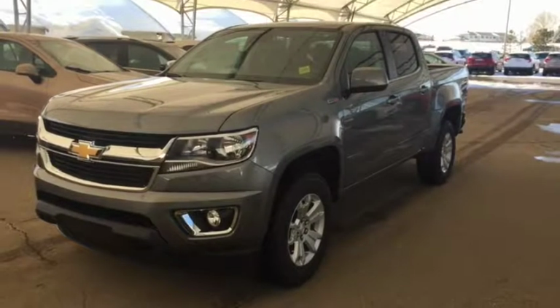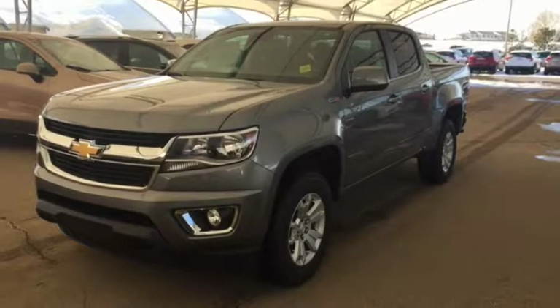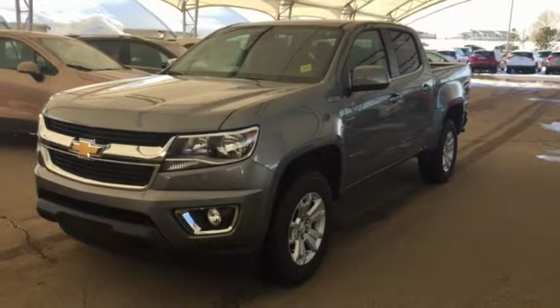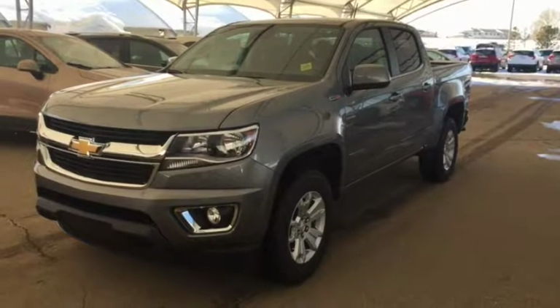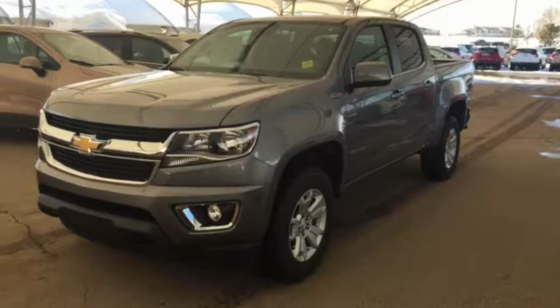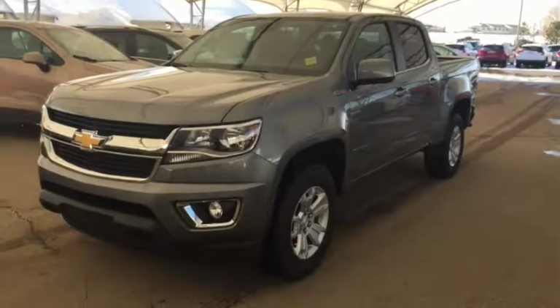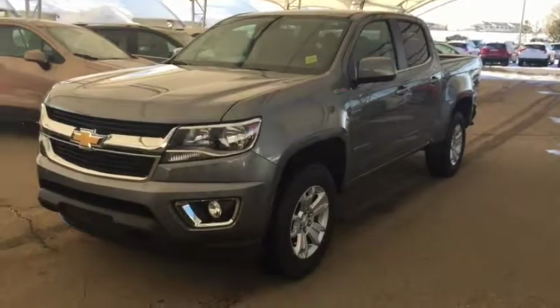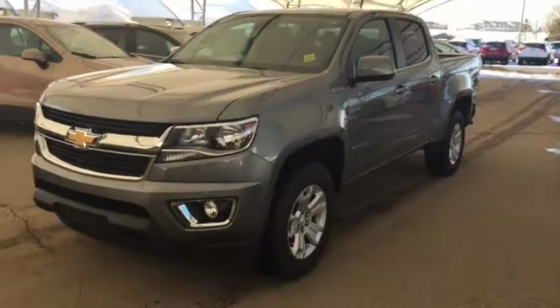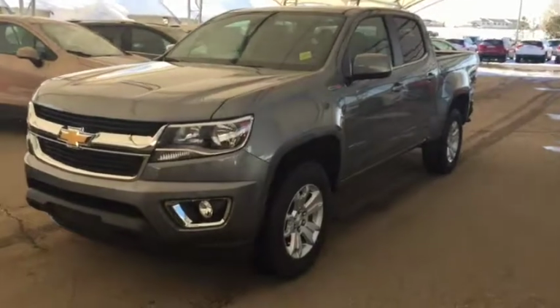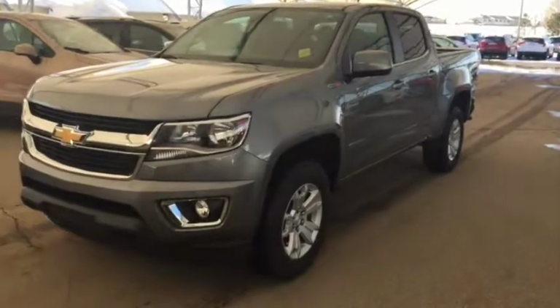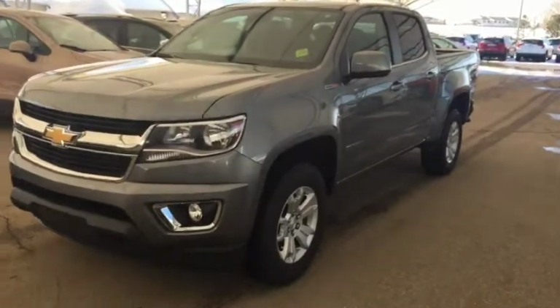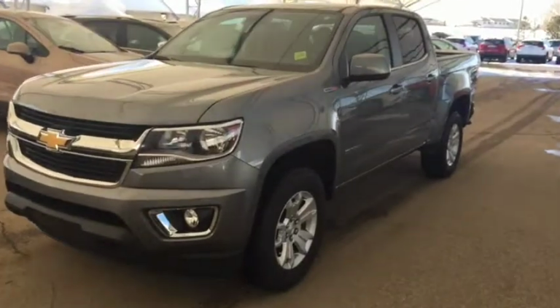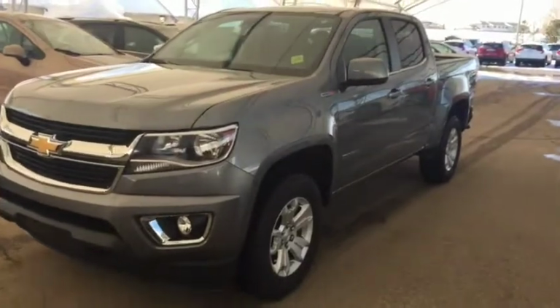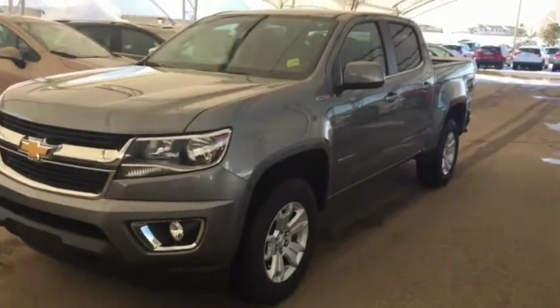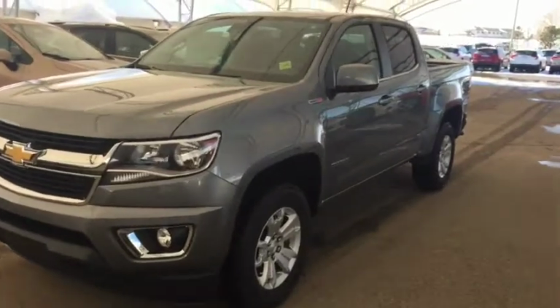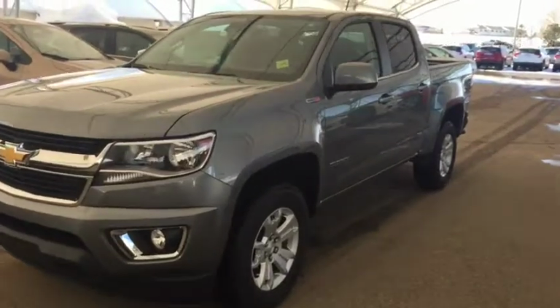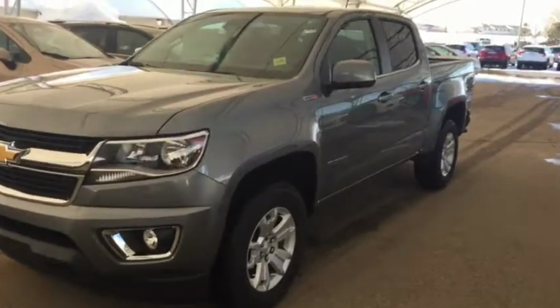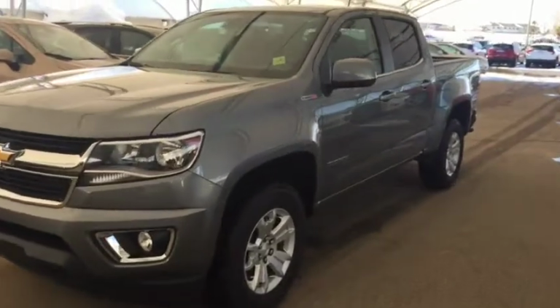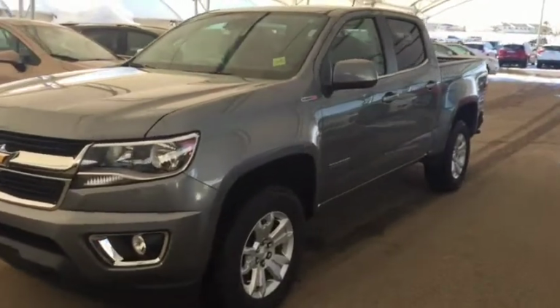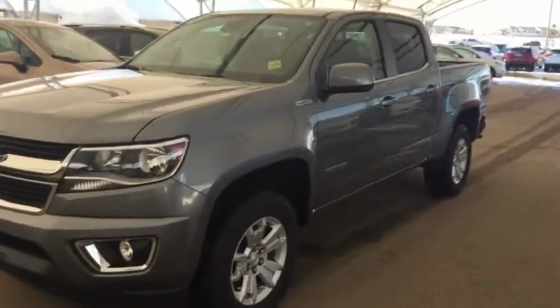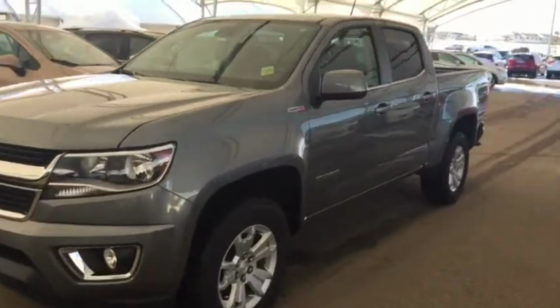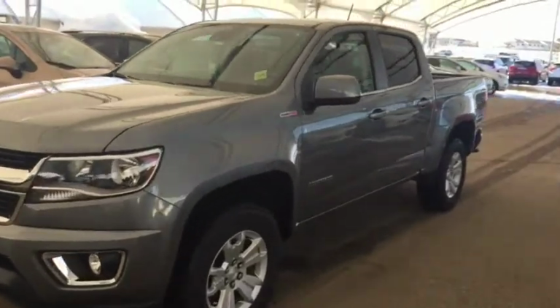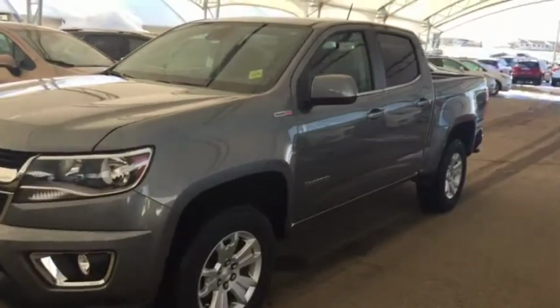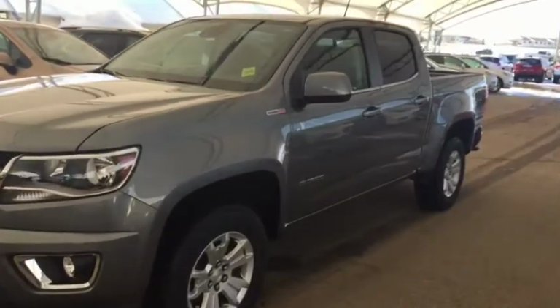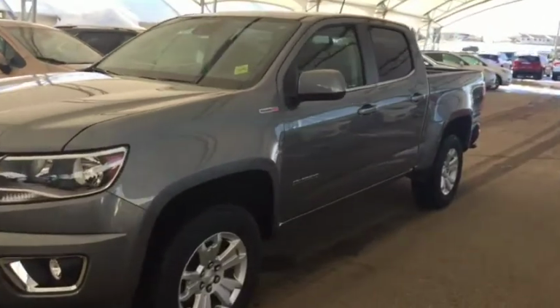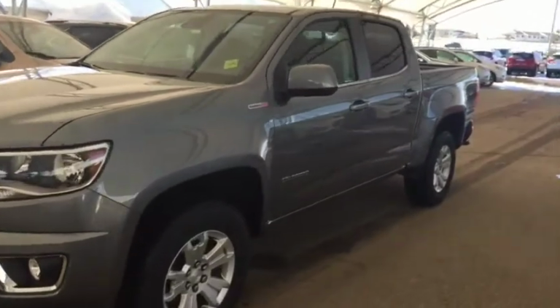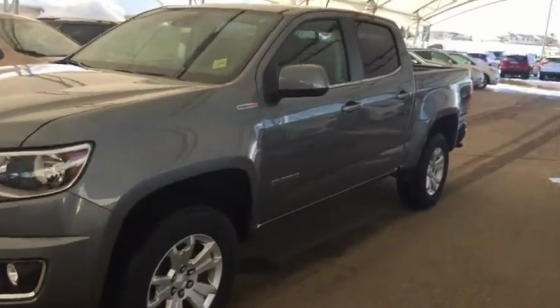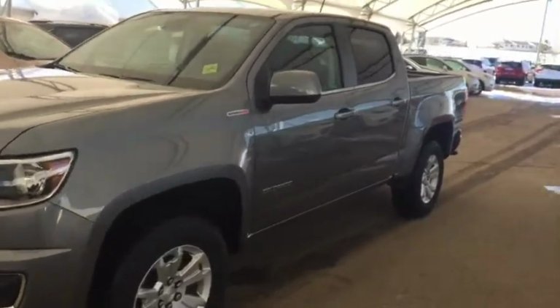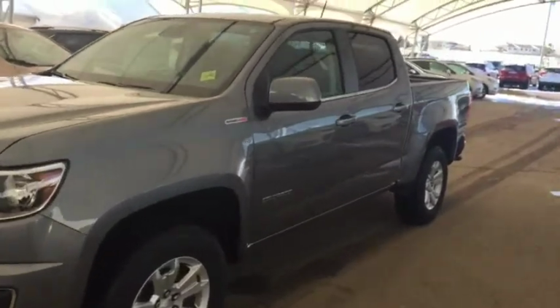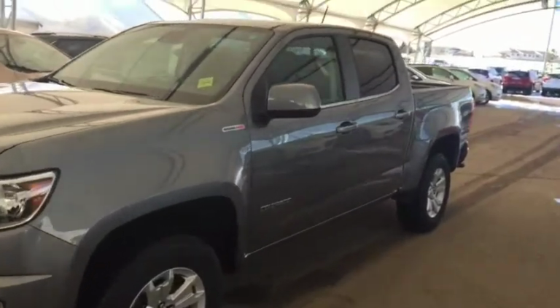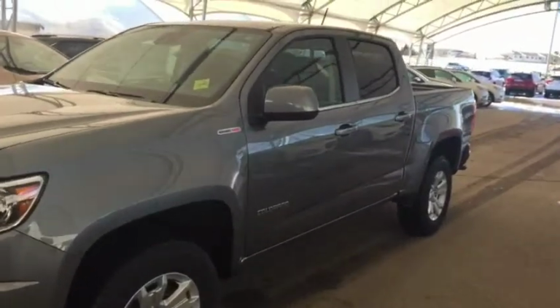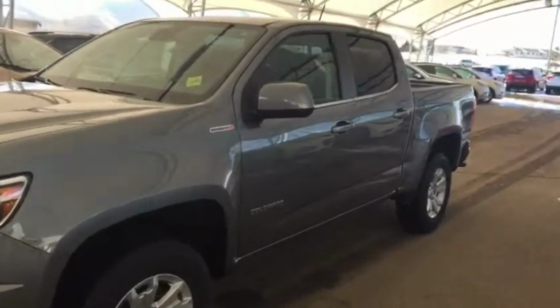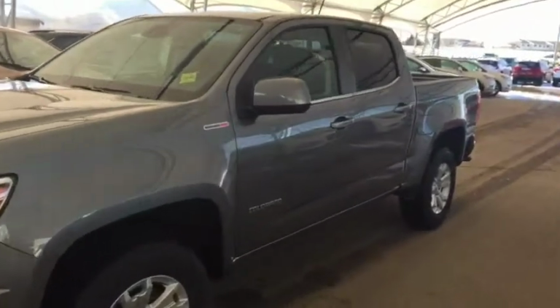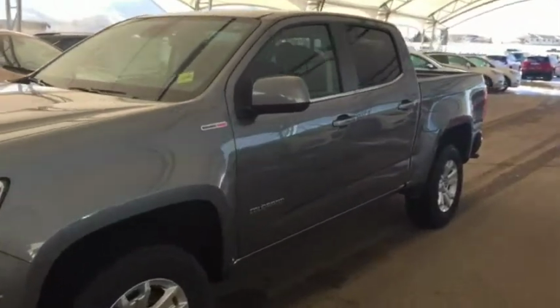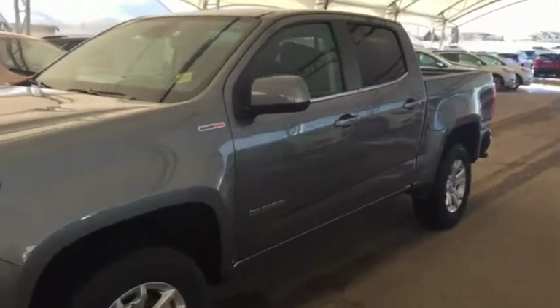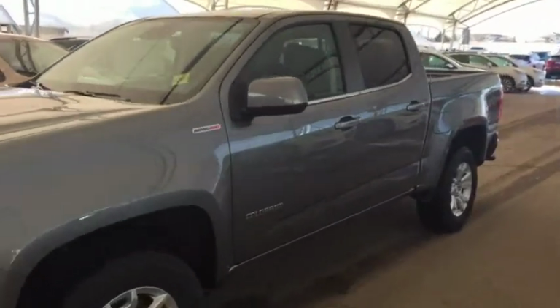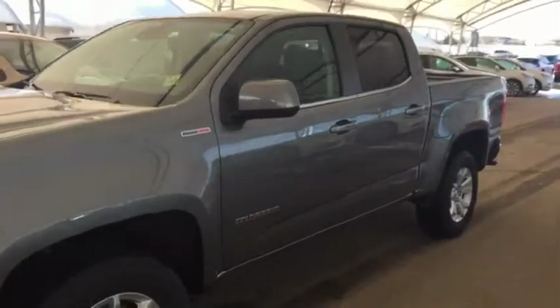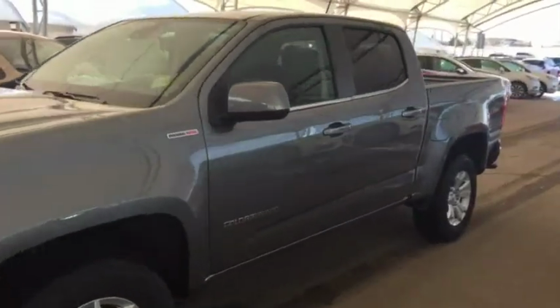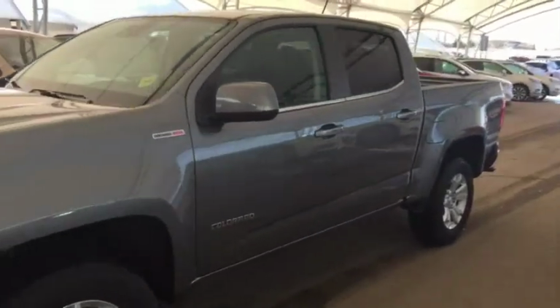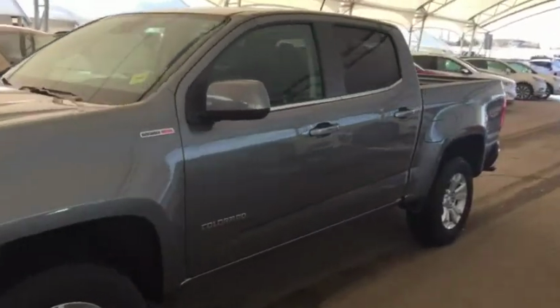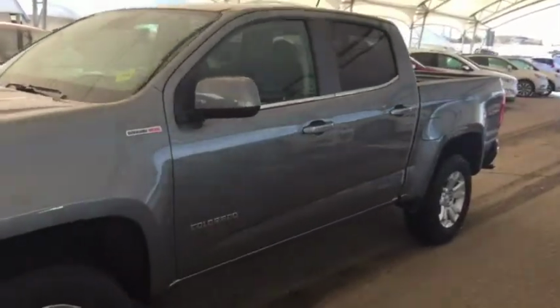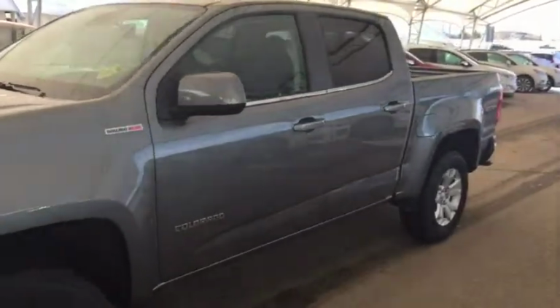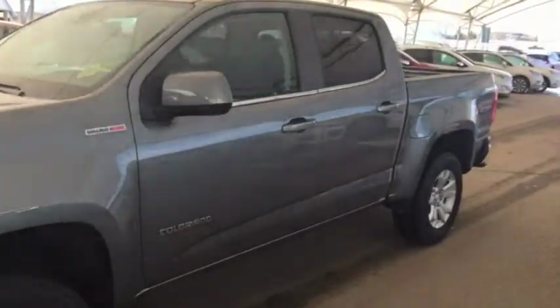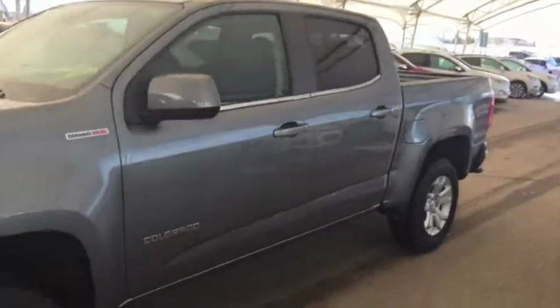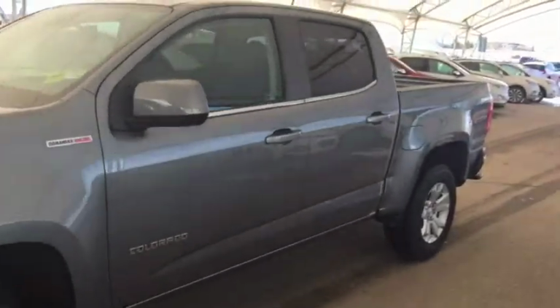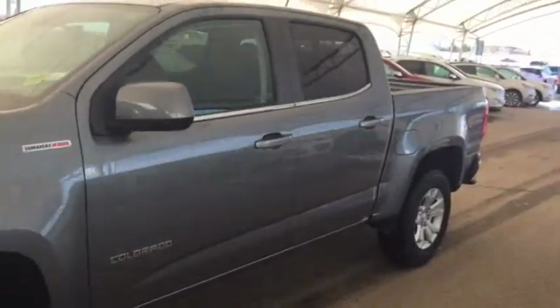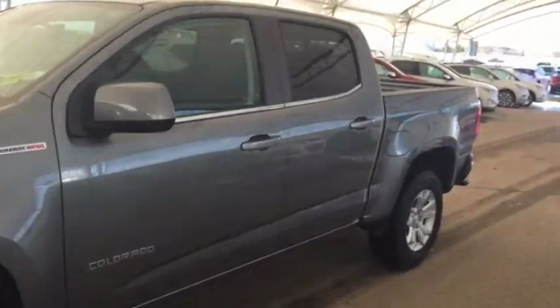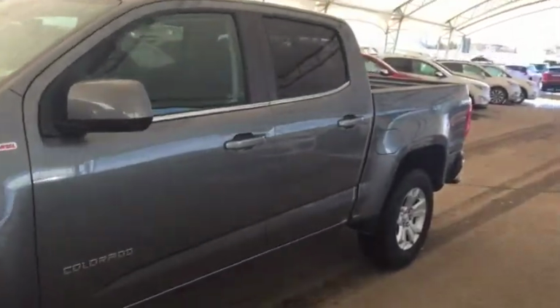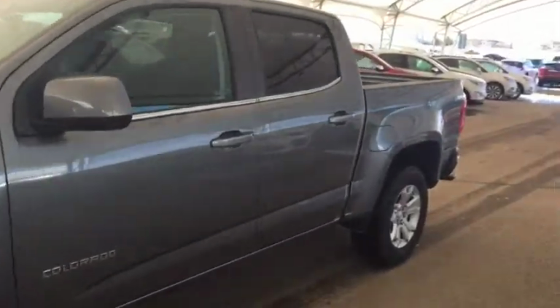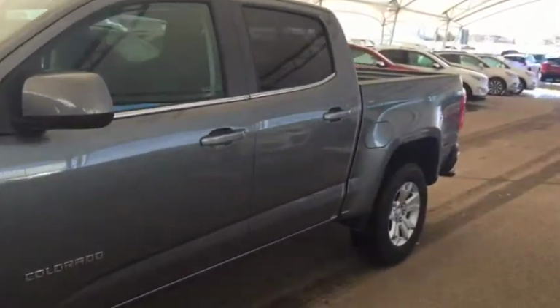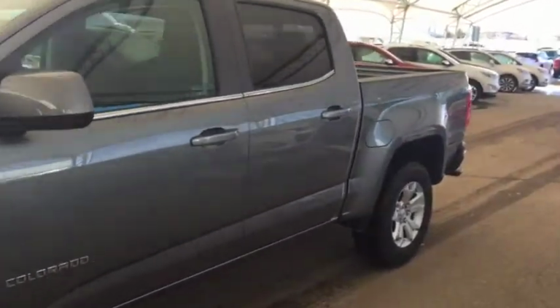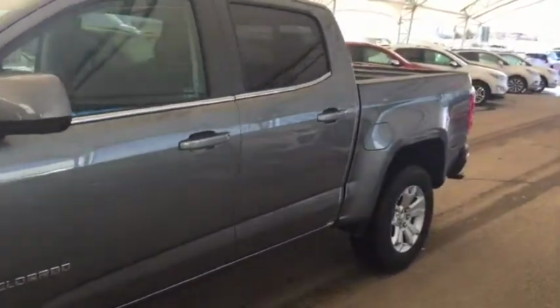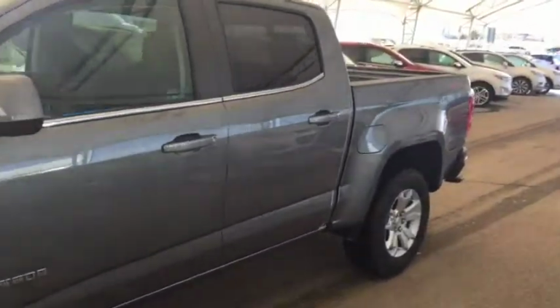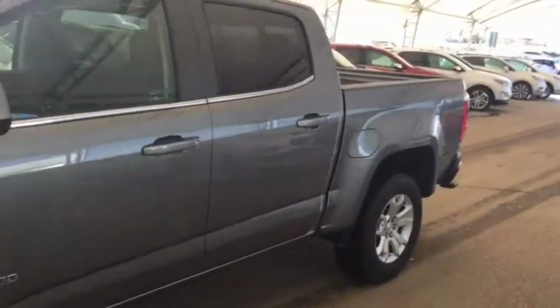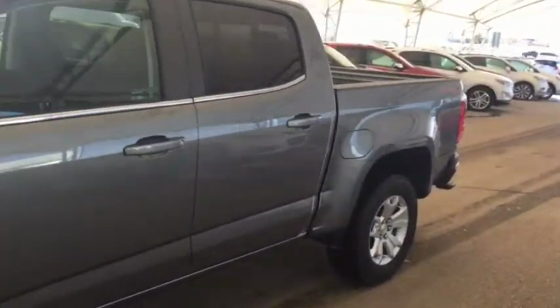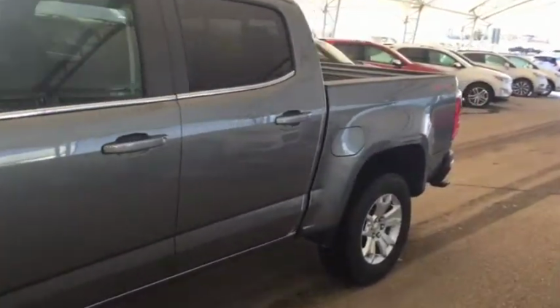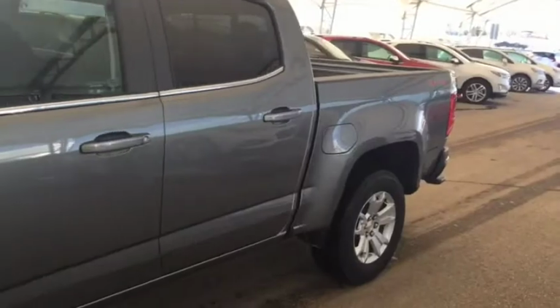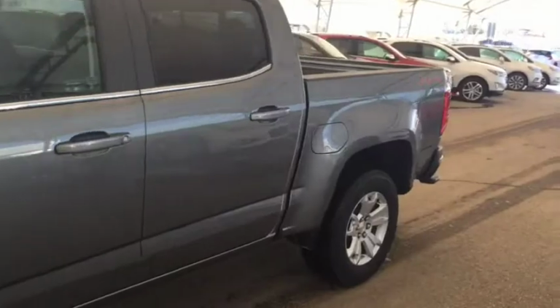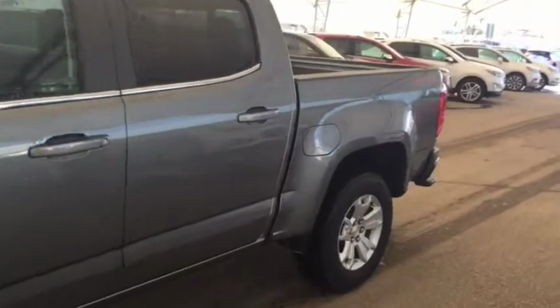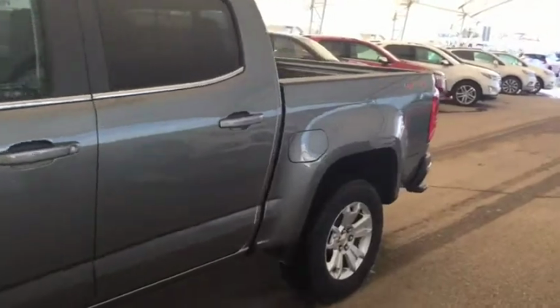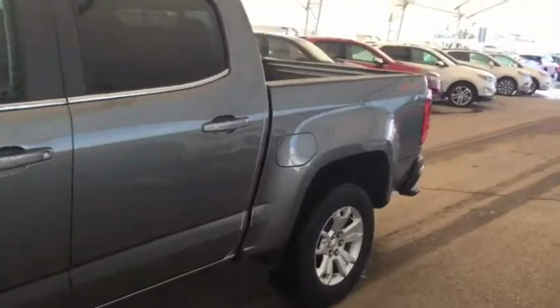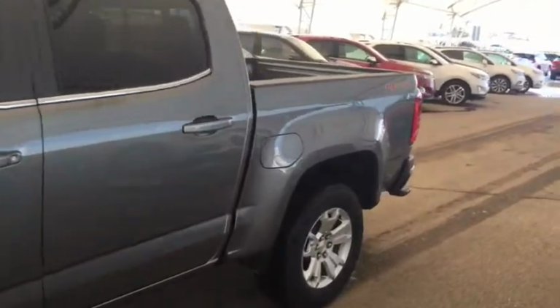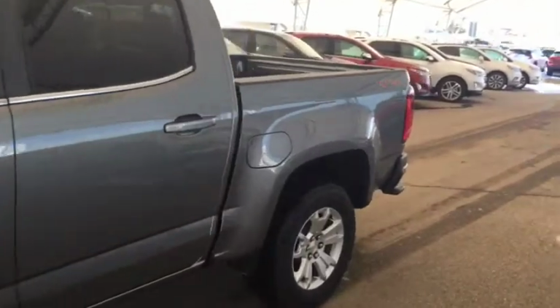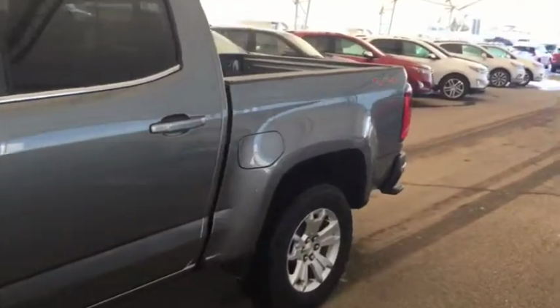Welcome to Davis Chevrolet. This is a 2018 Chevrolet Colorado diesel in the color gray.